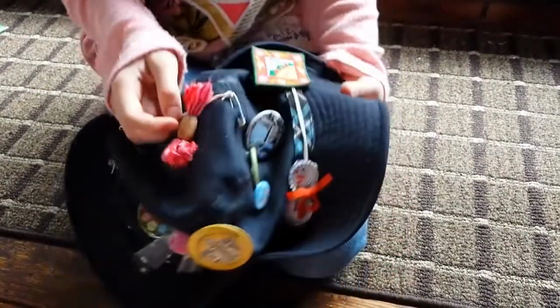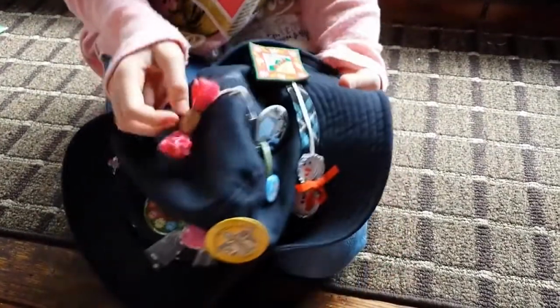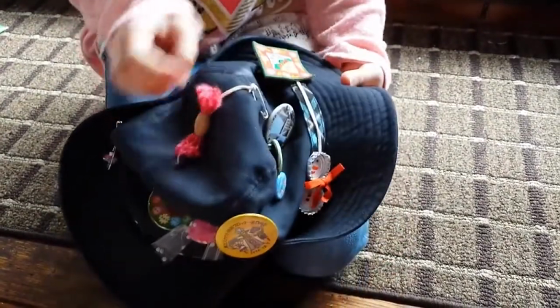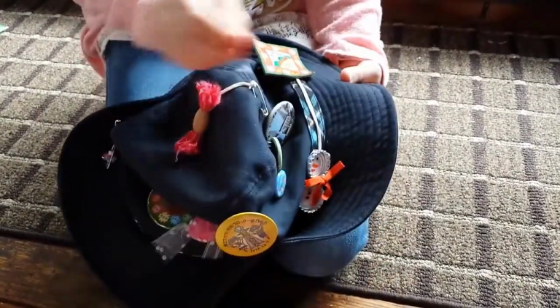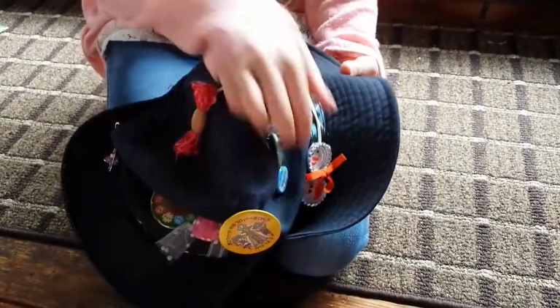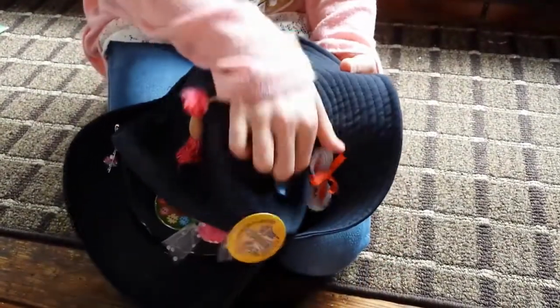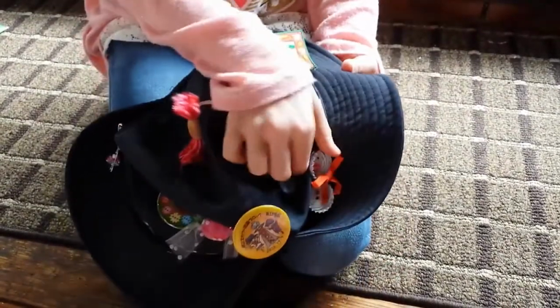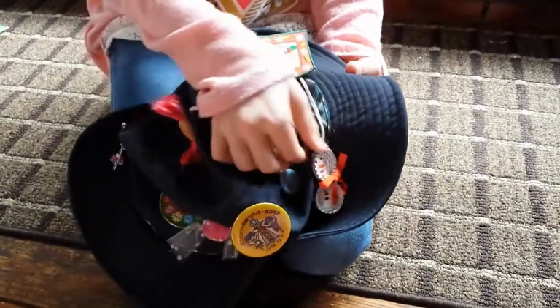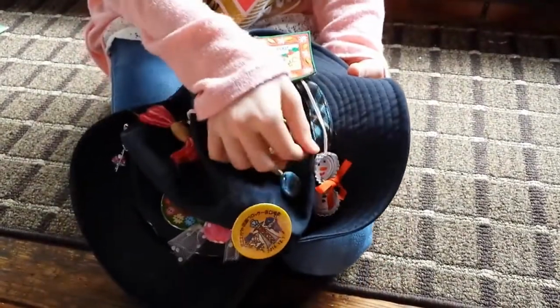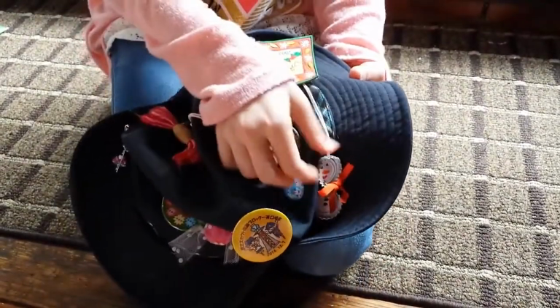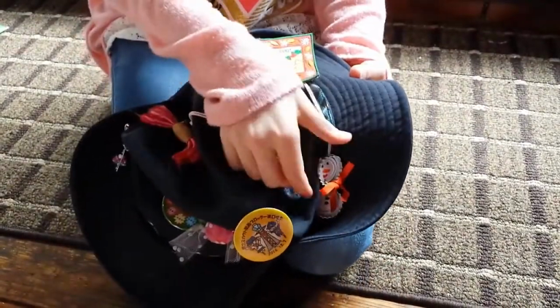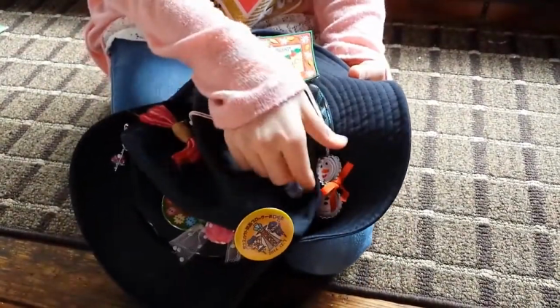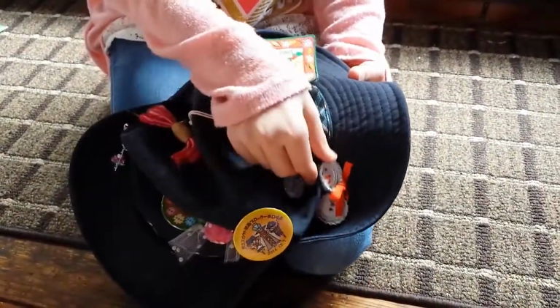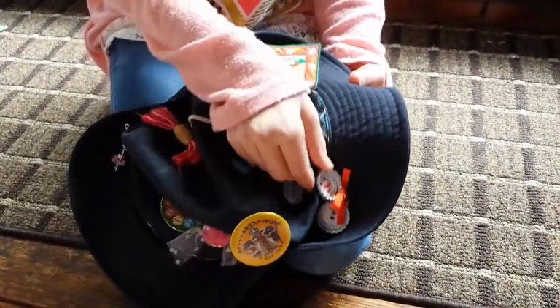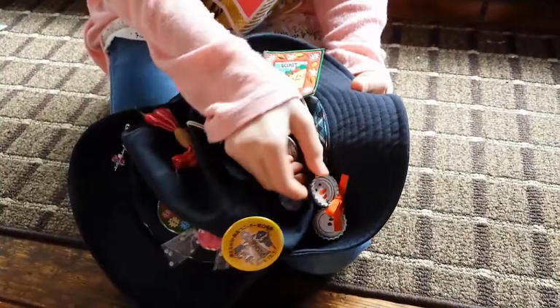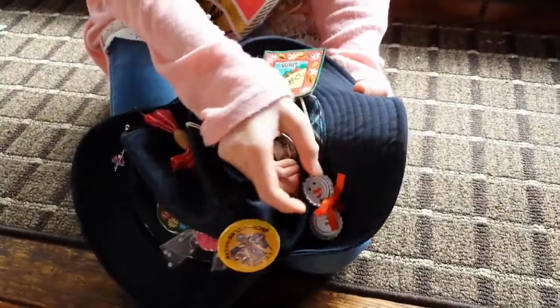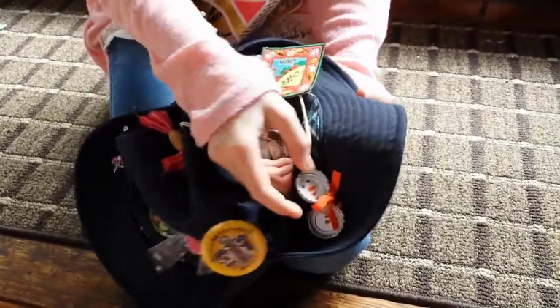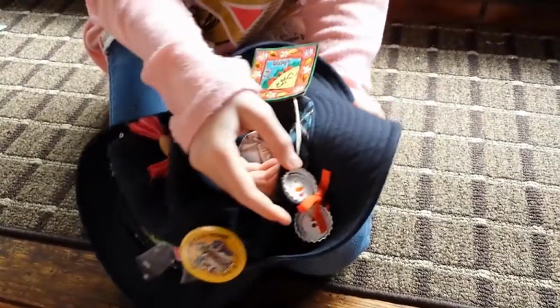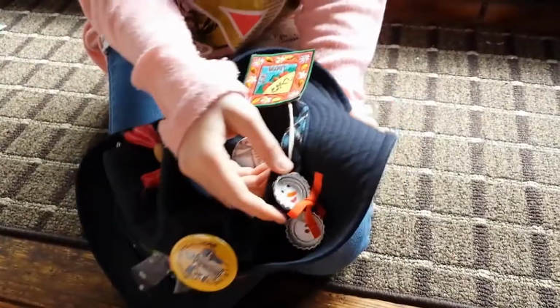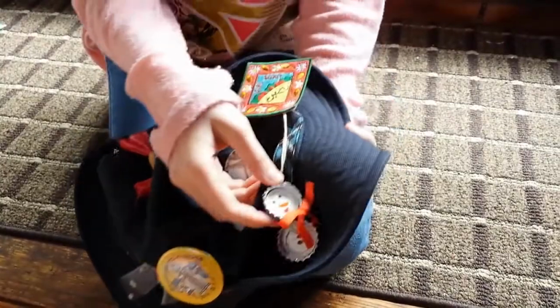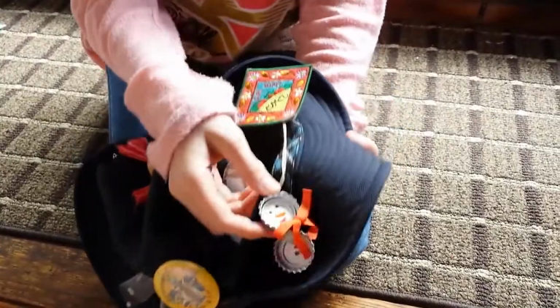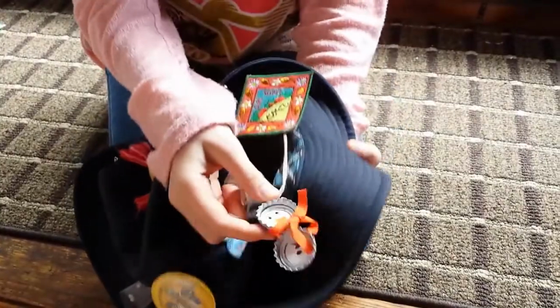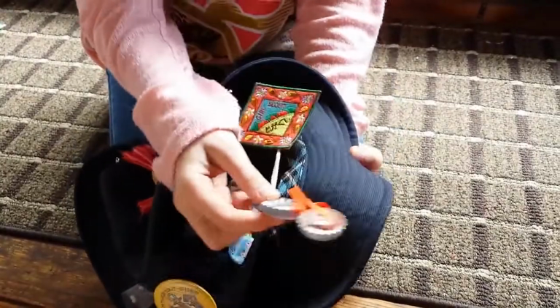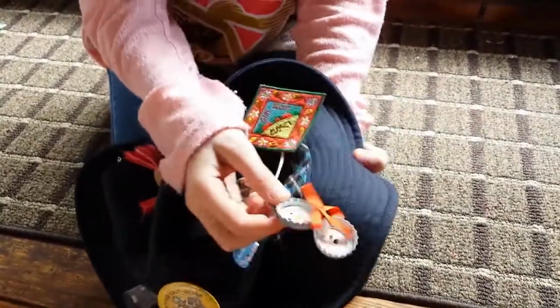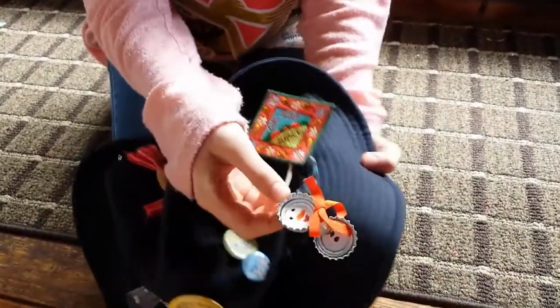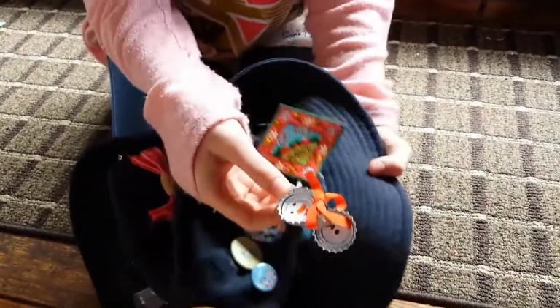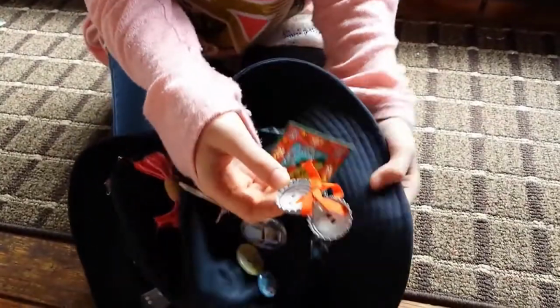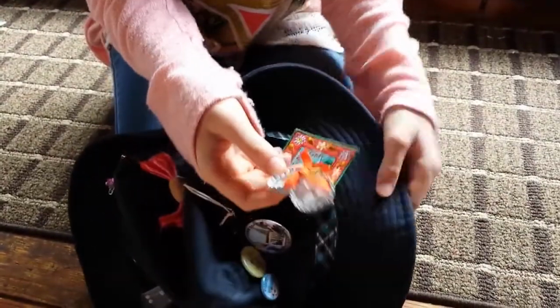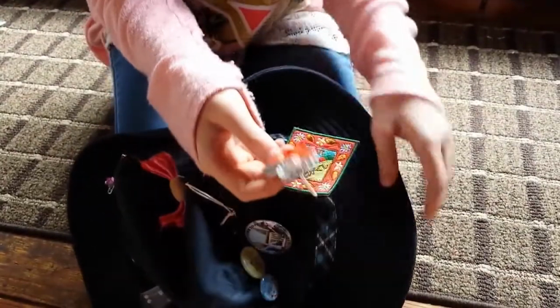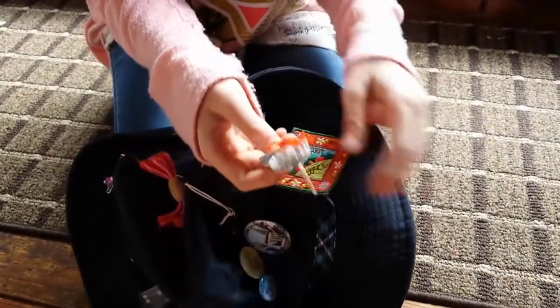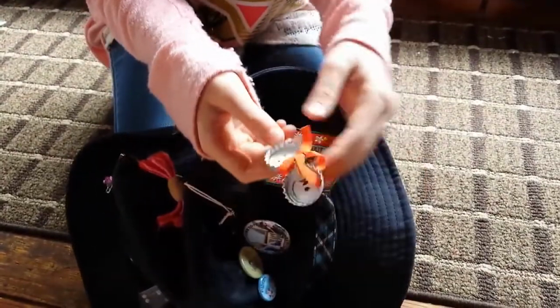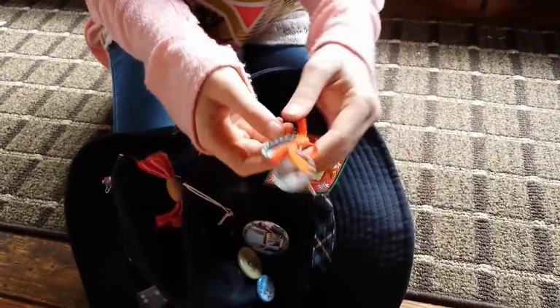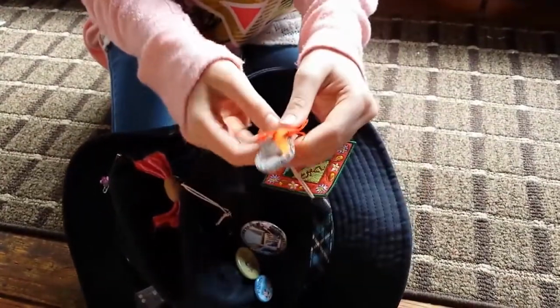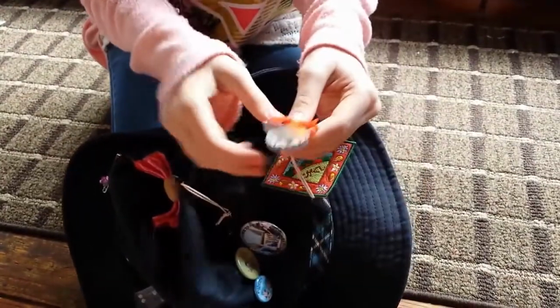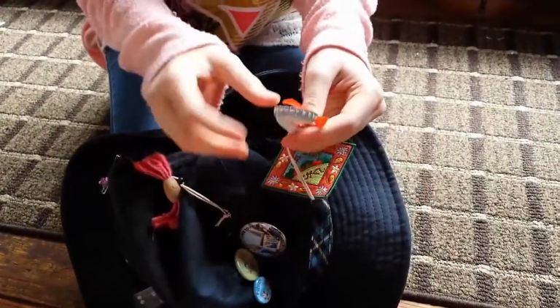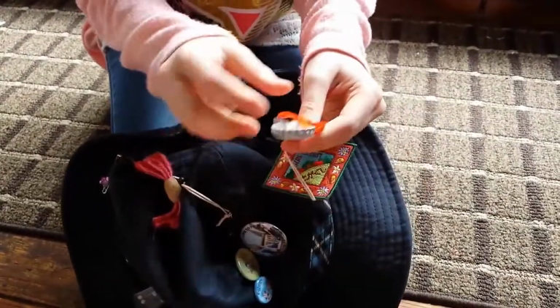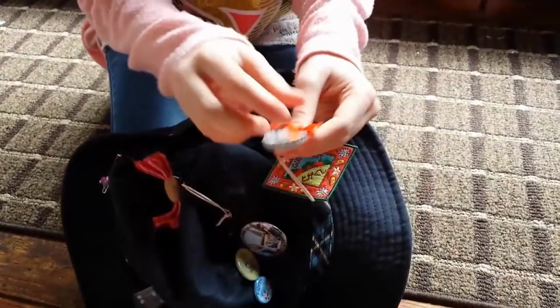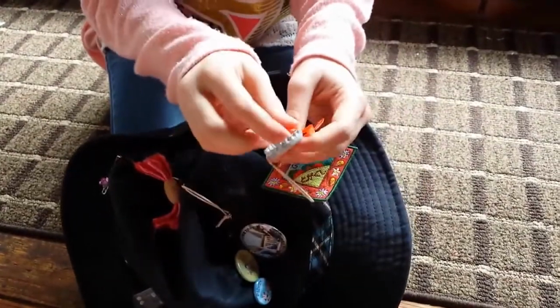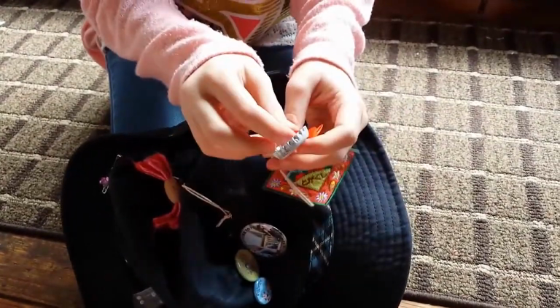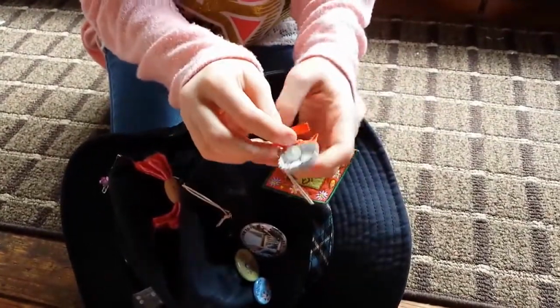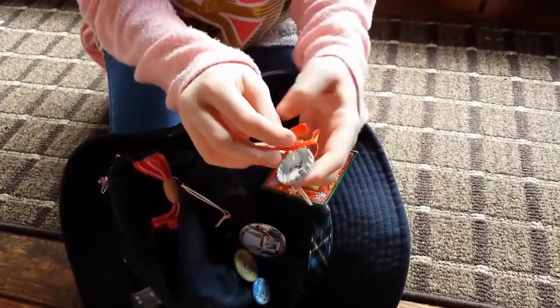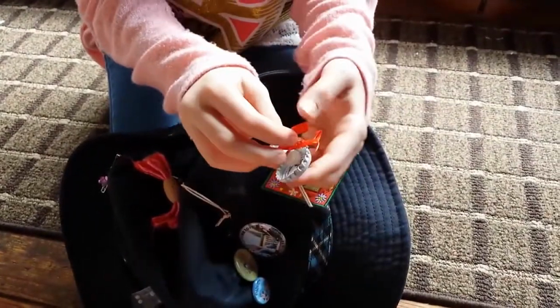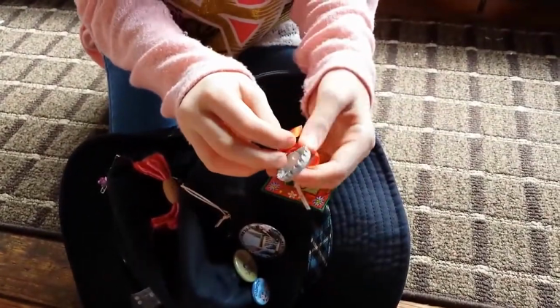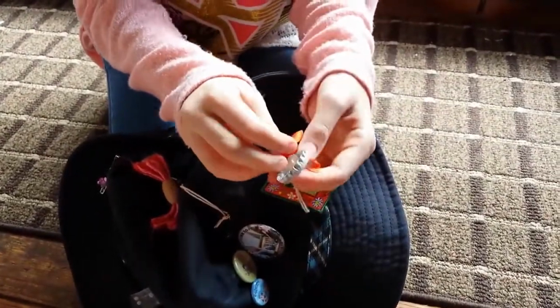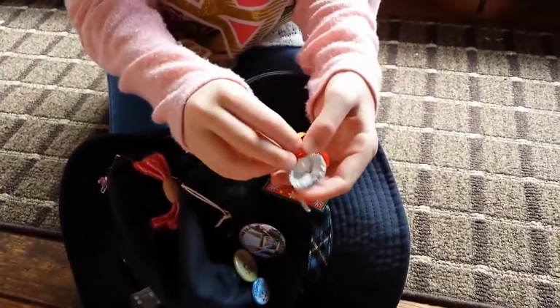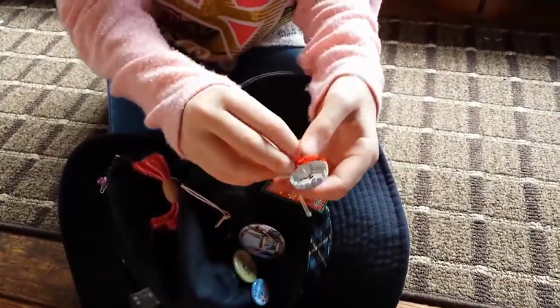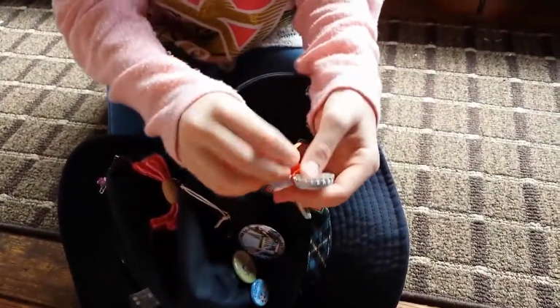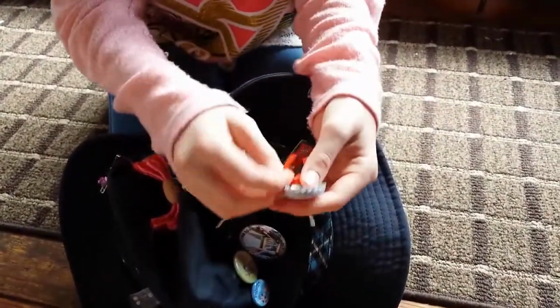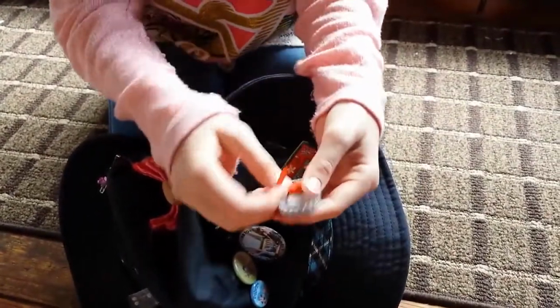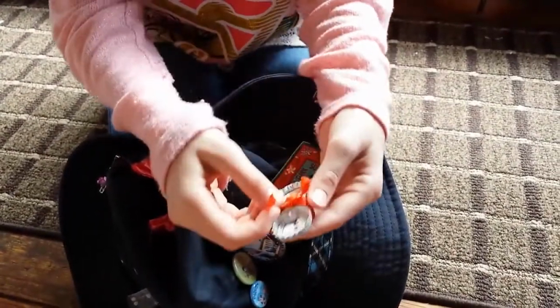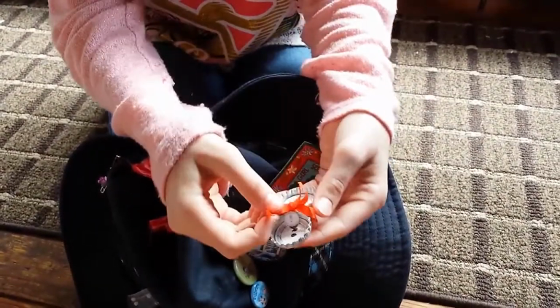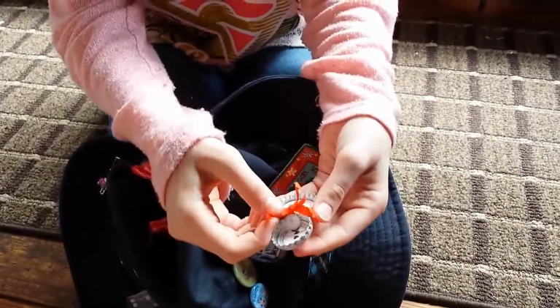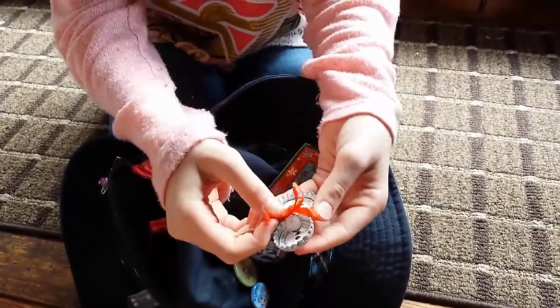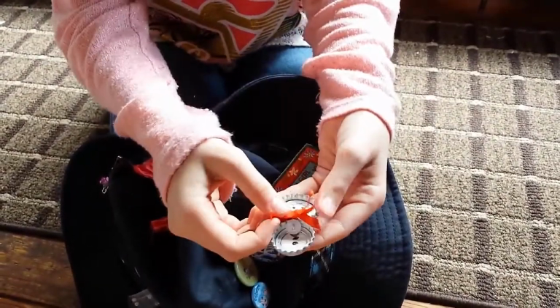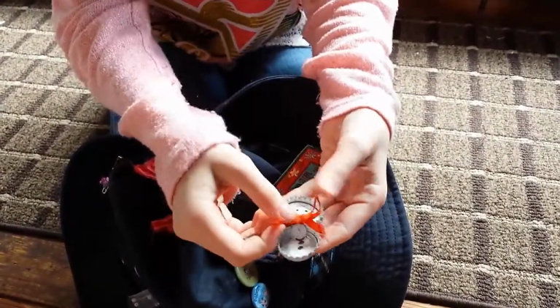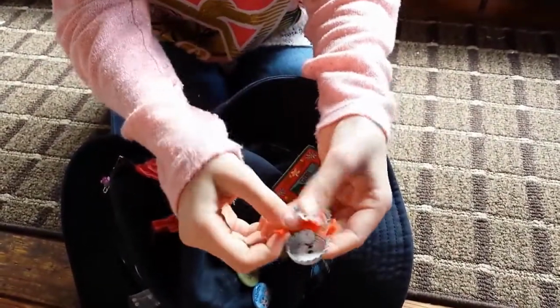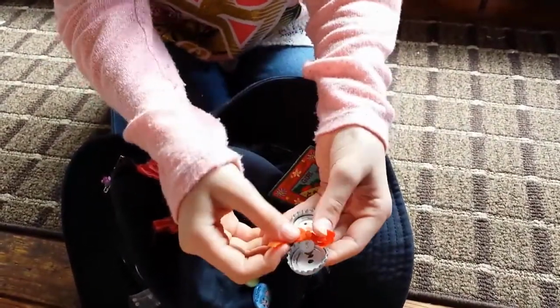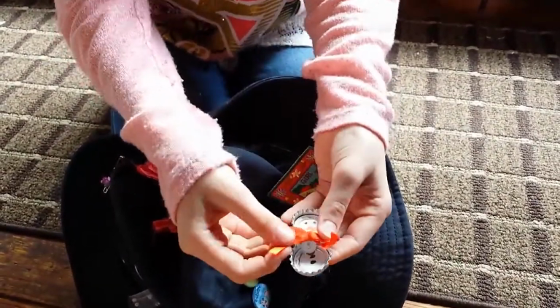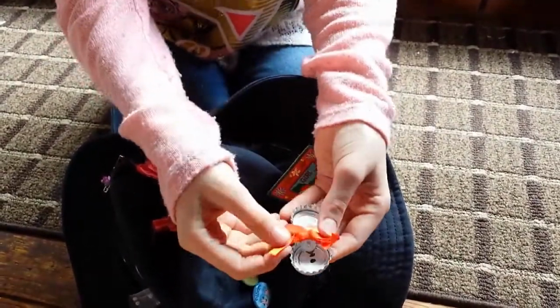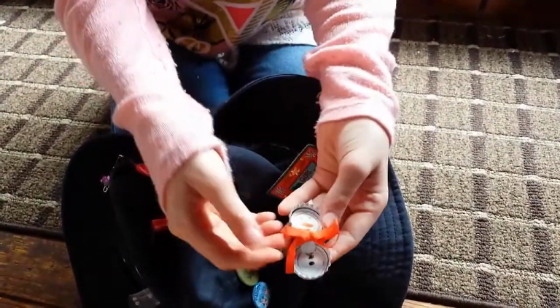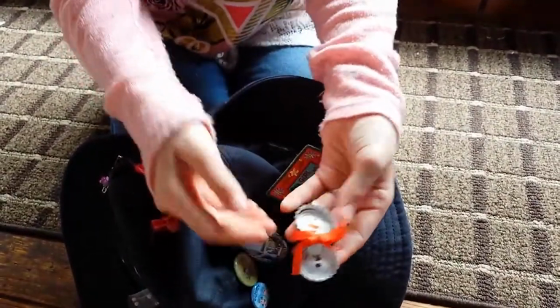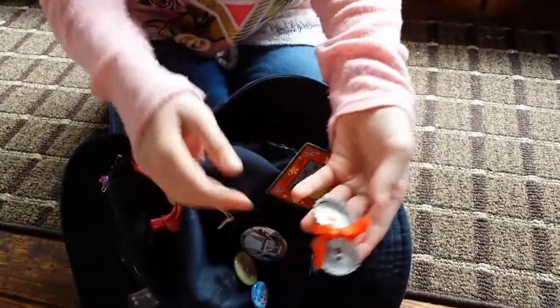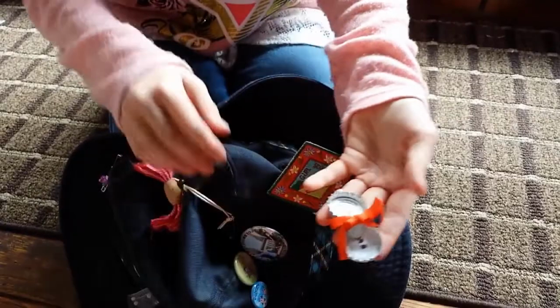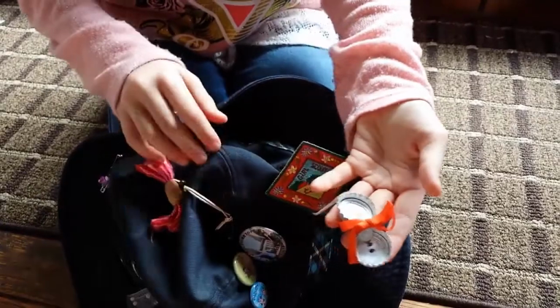We made this at a big craft place, and we each made our different kind of snowman. This is mine.